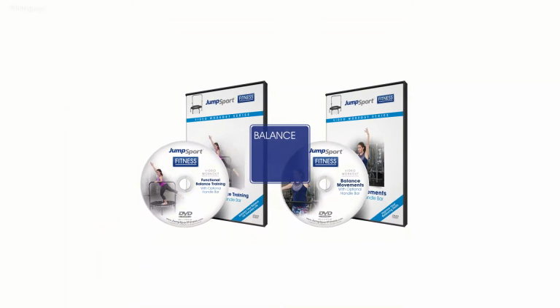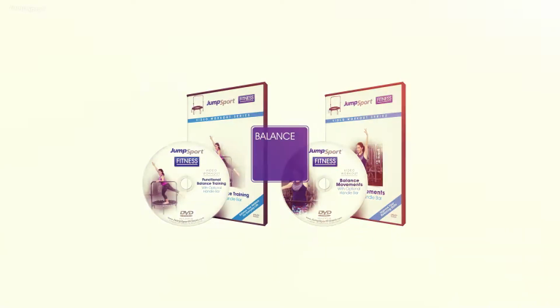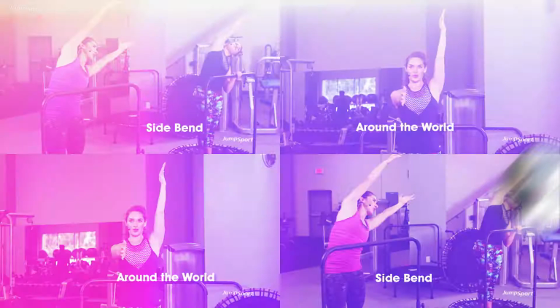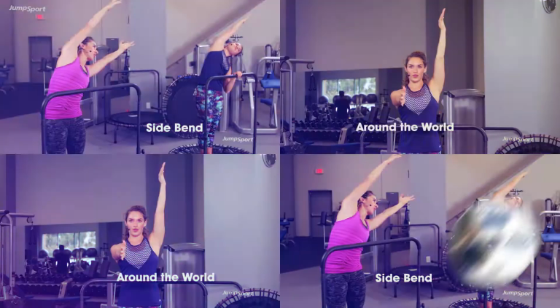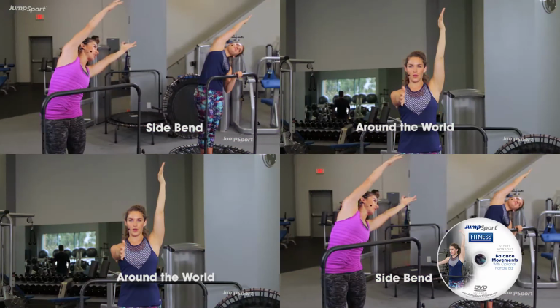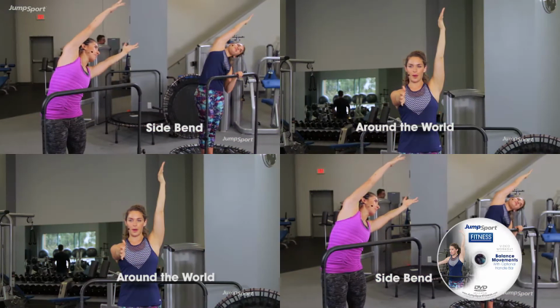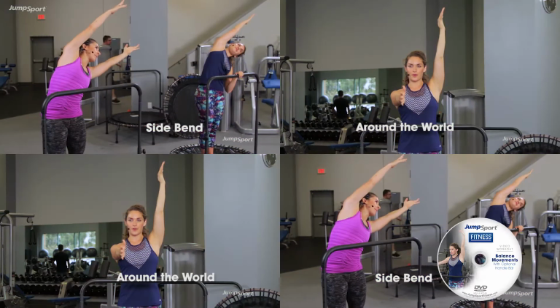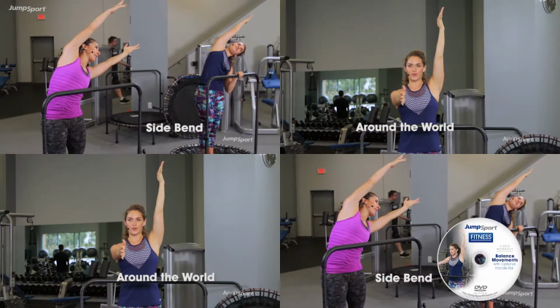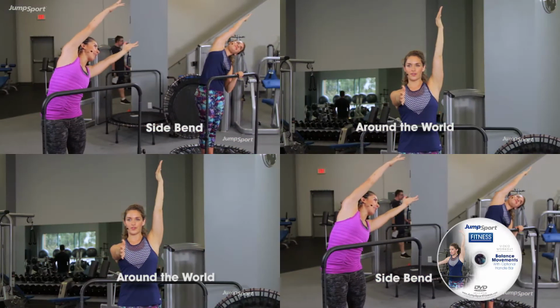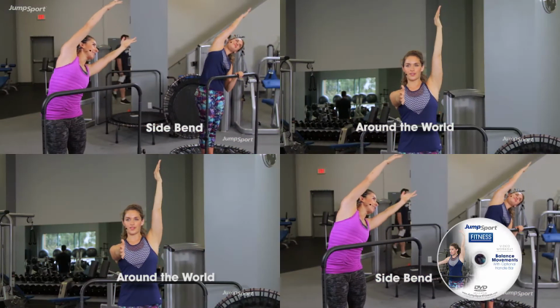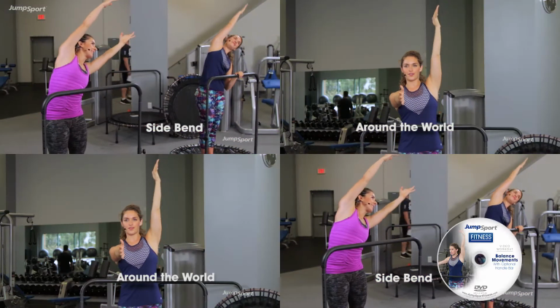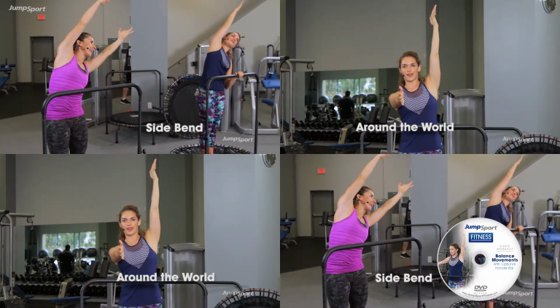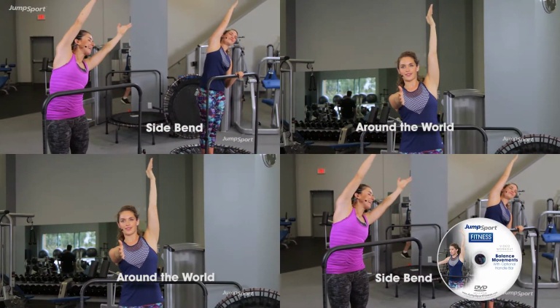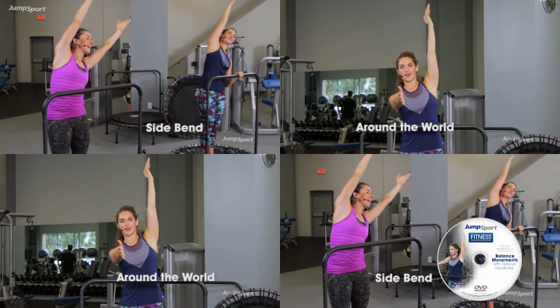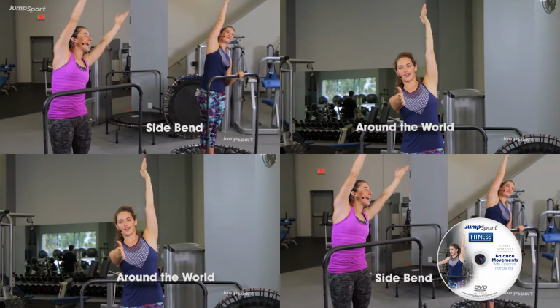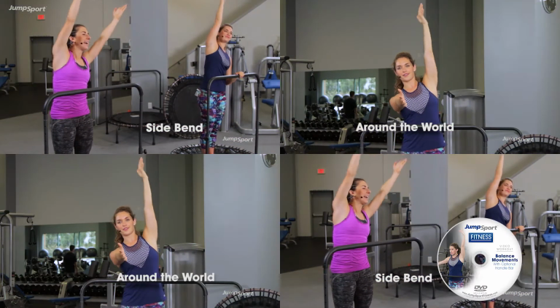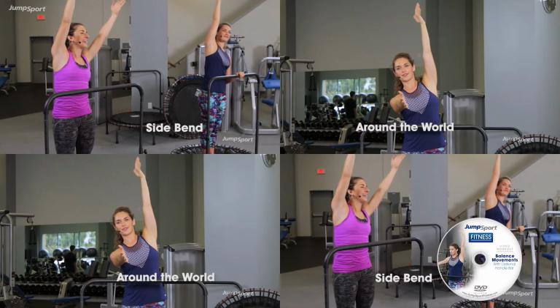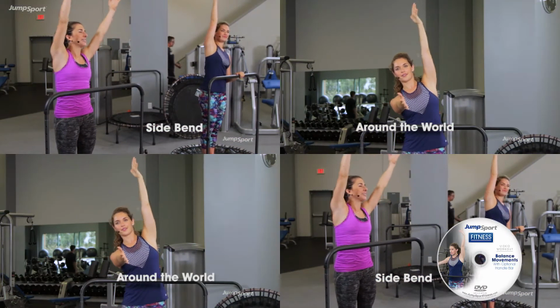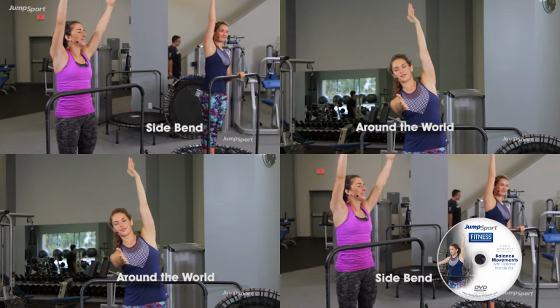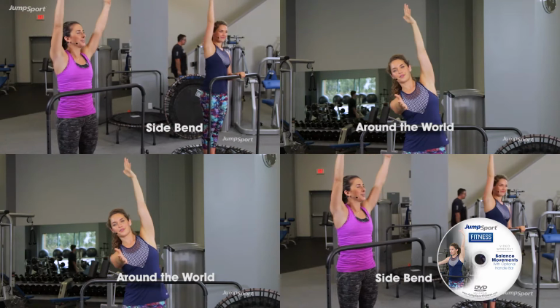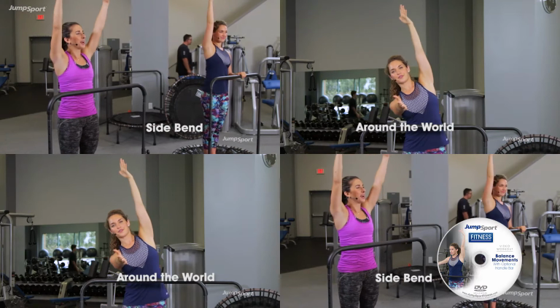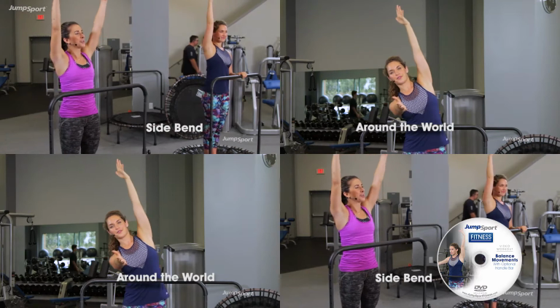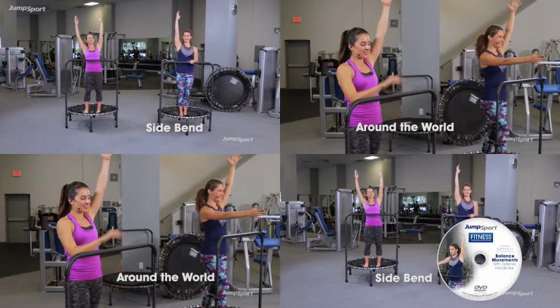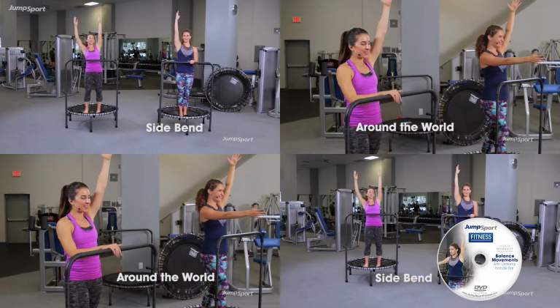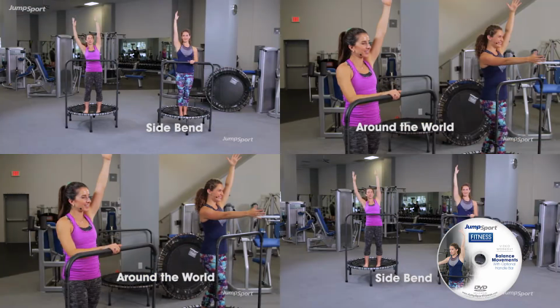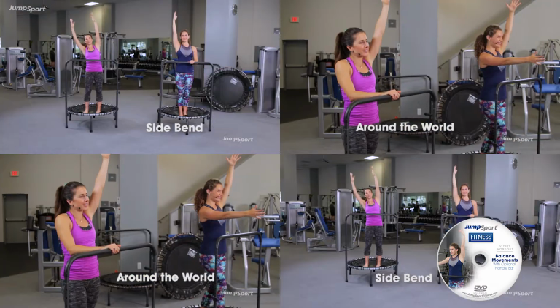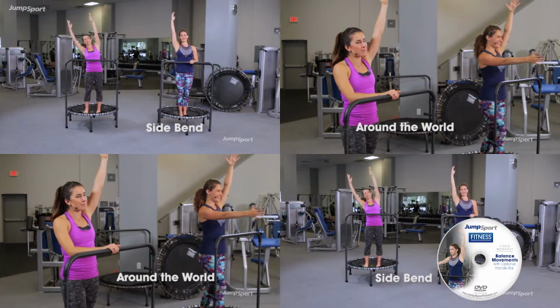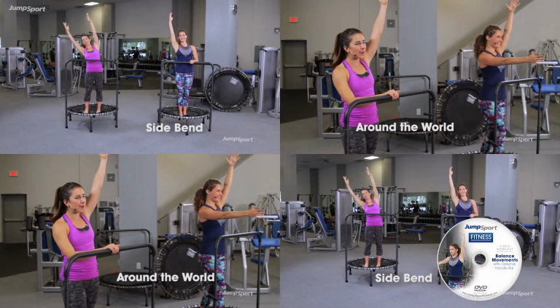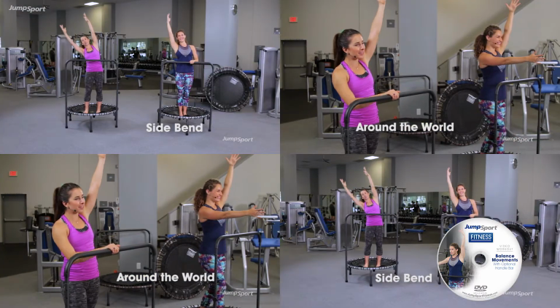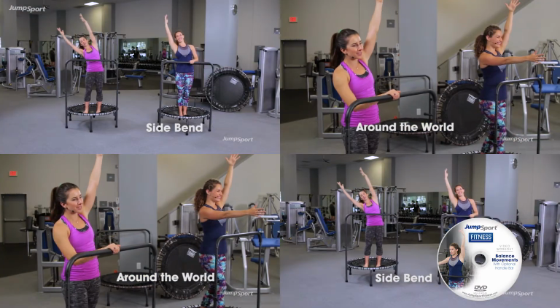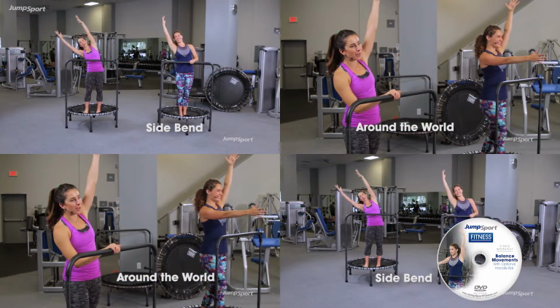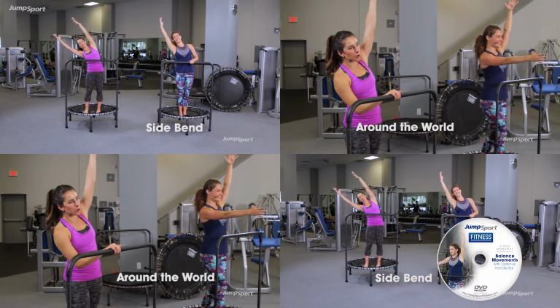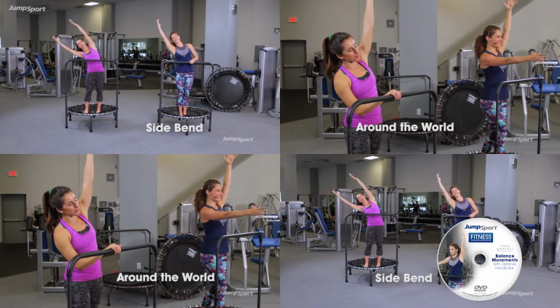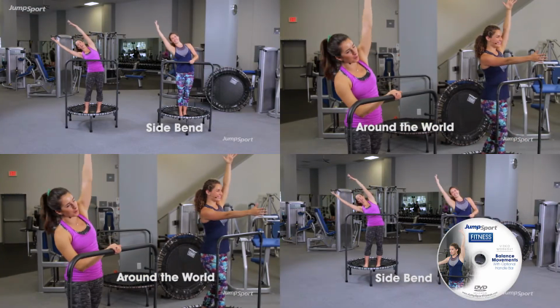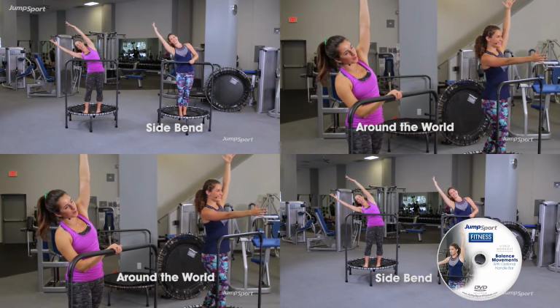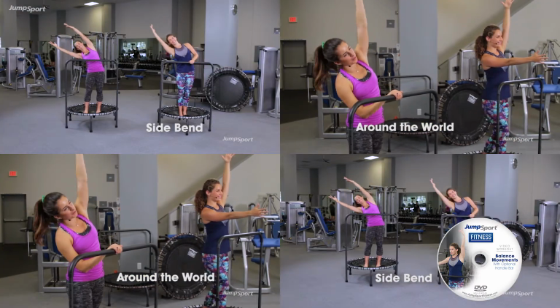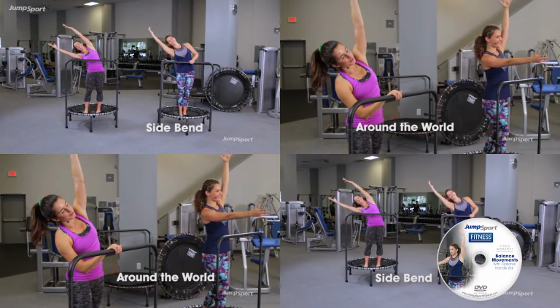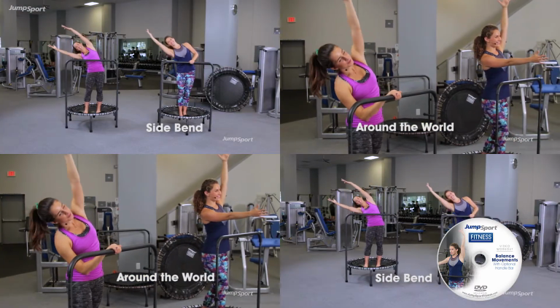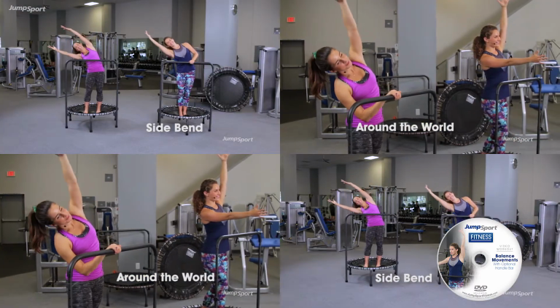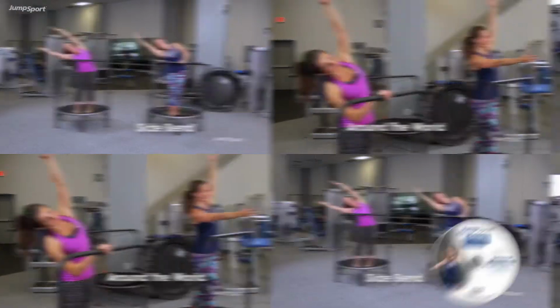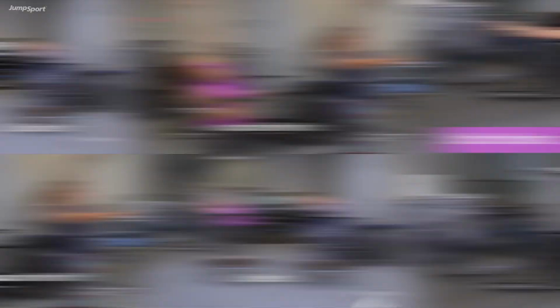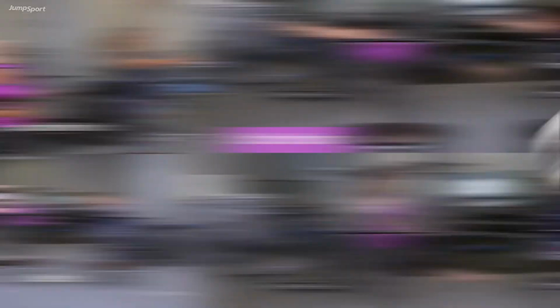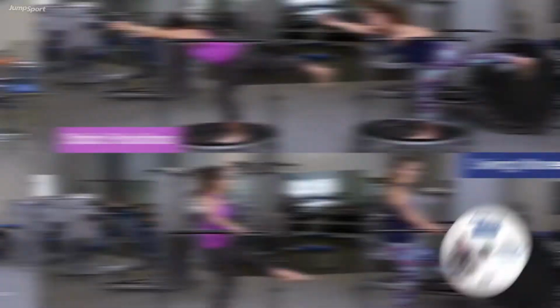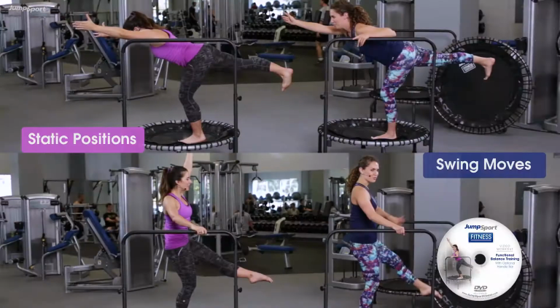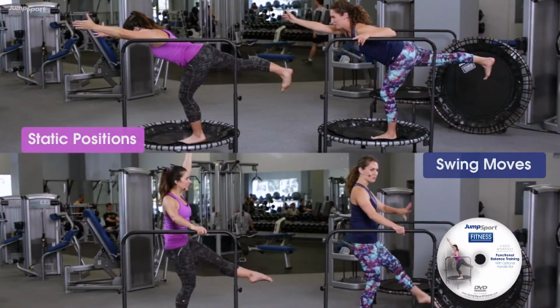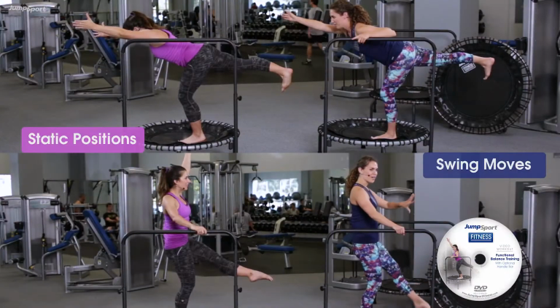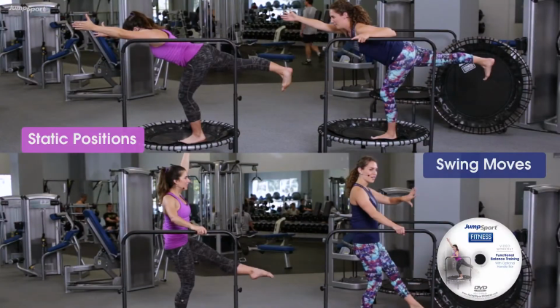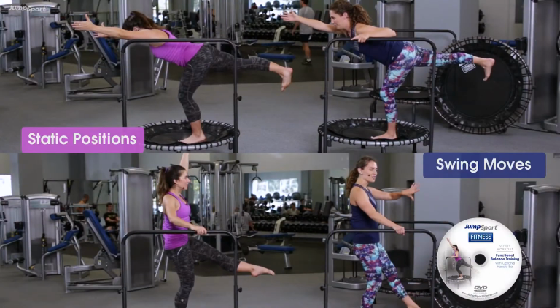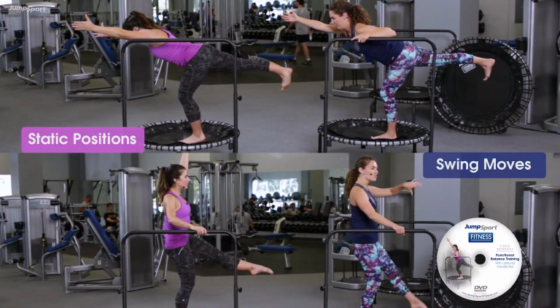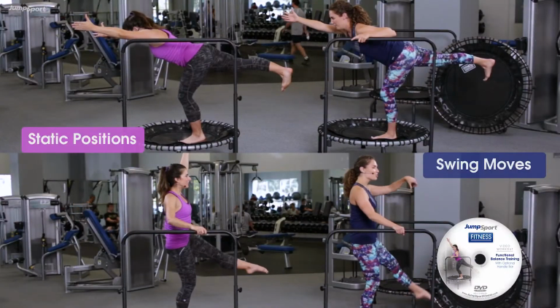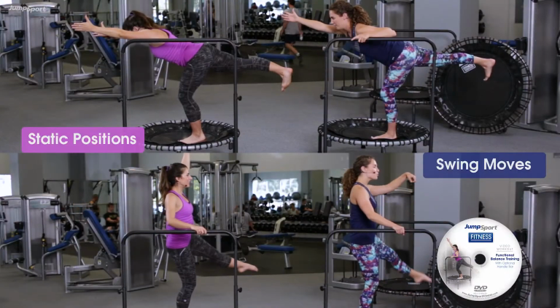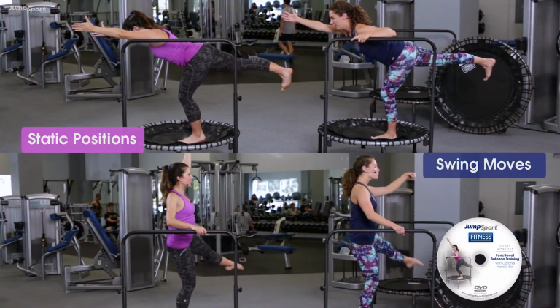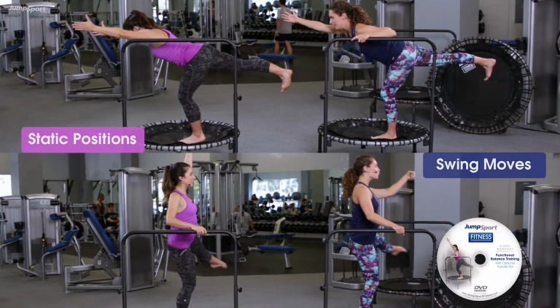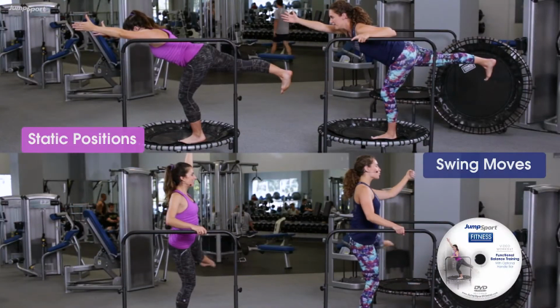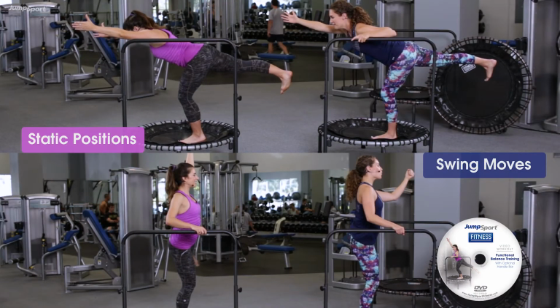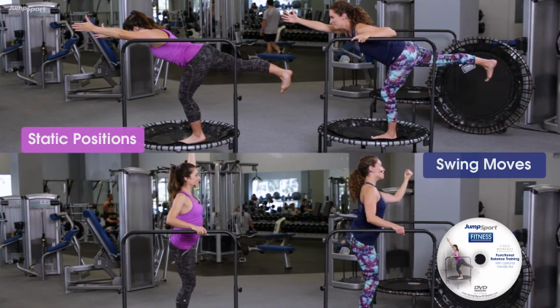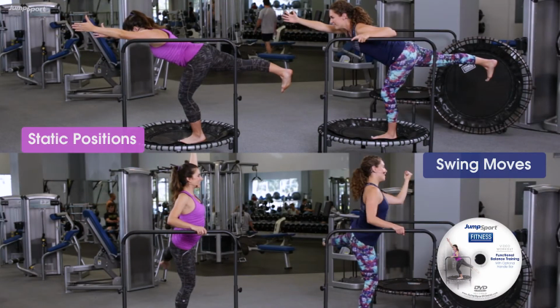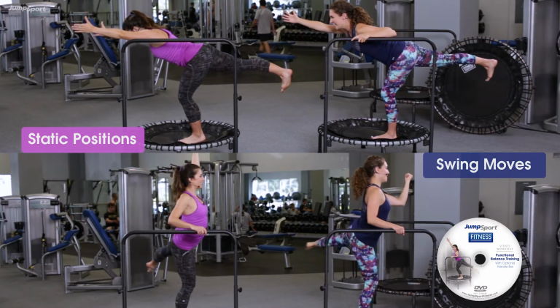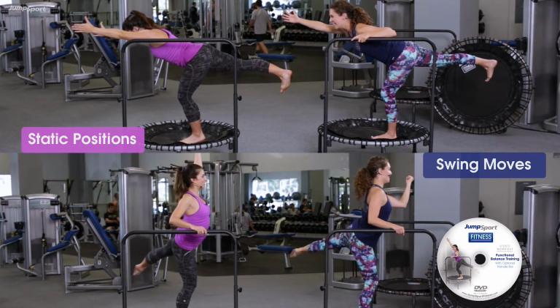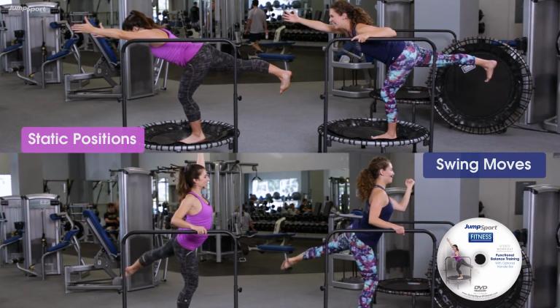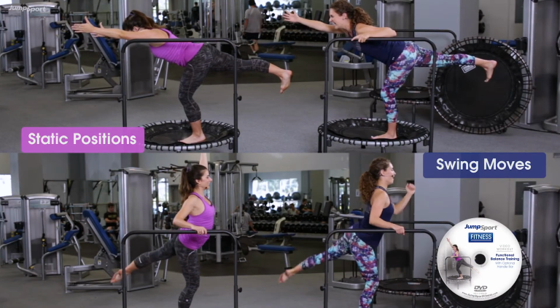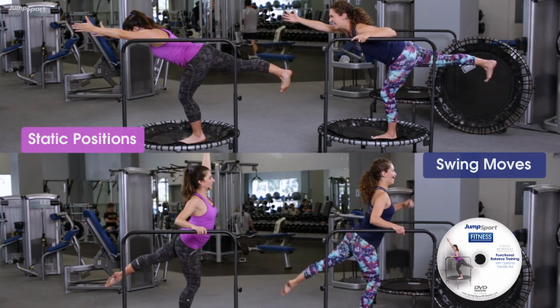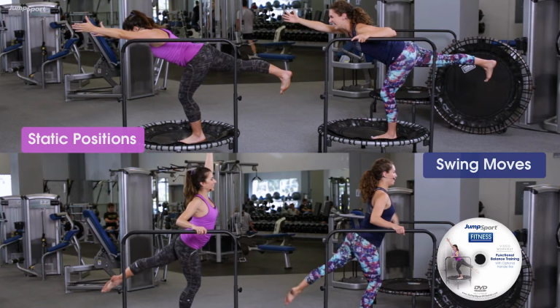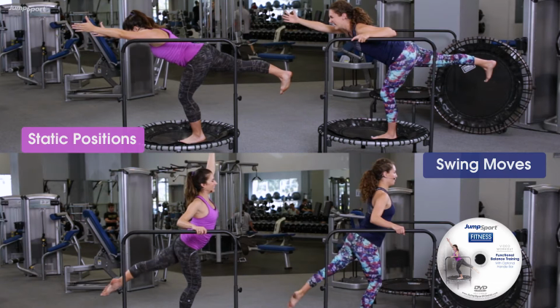I'm going to go up and over to the right side, and of course that bar is here to help you. Trying to rotate in that hip.